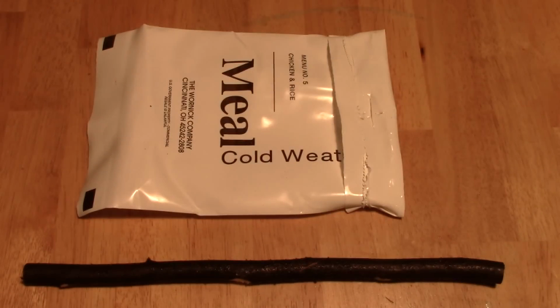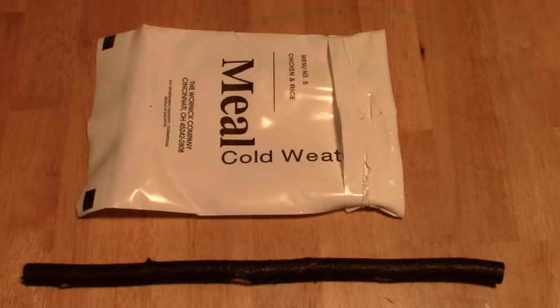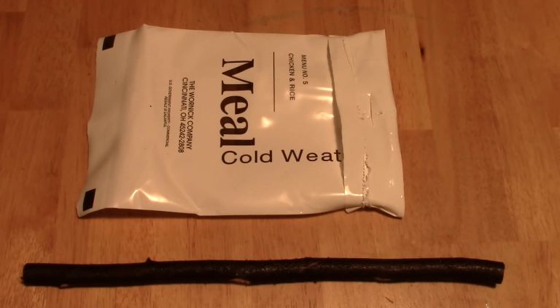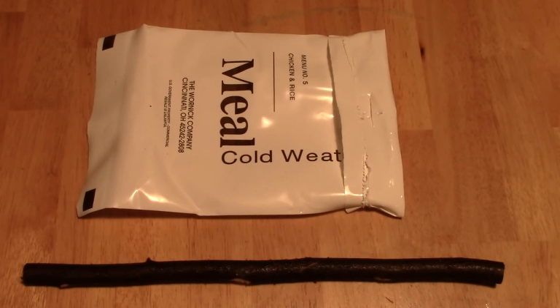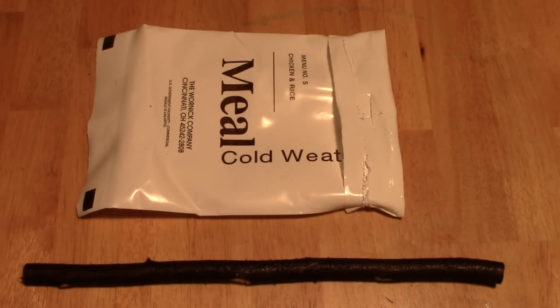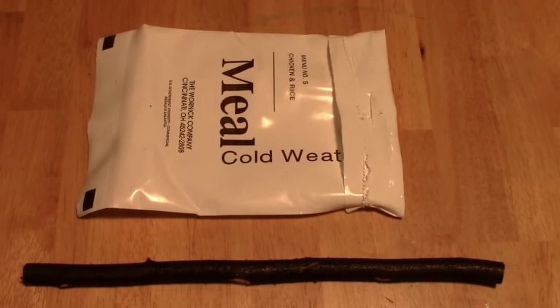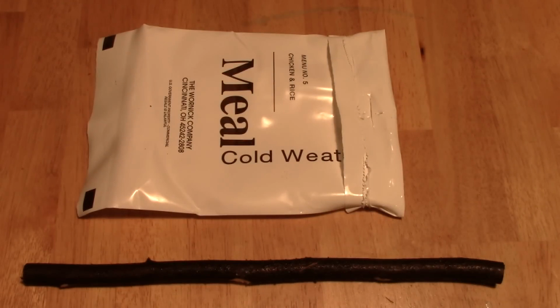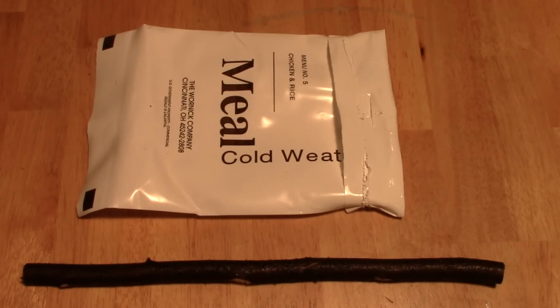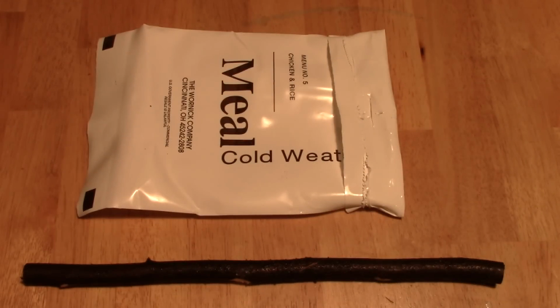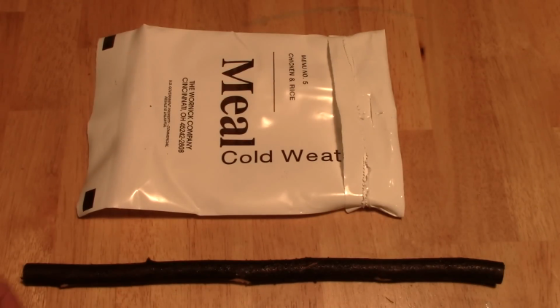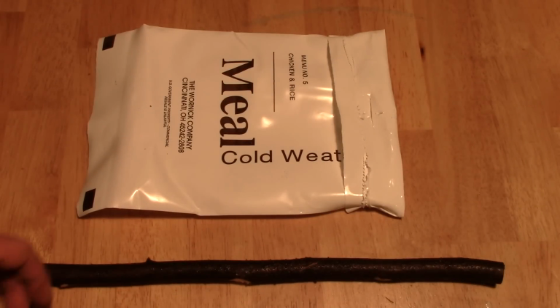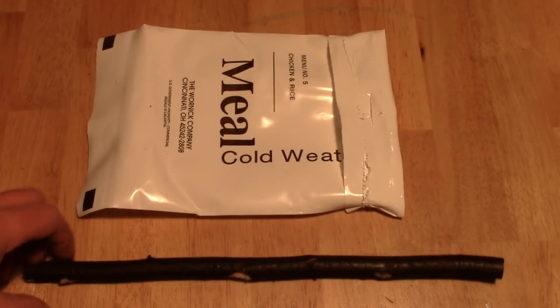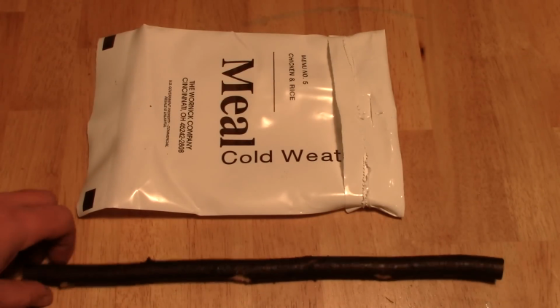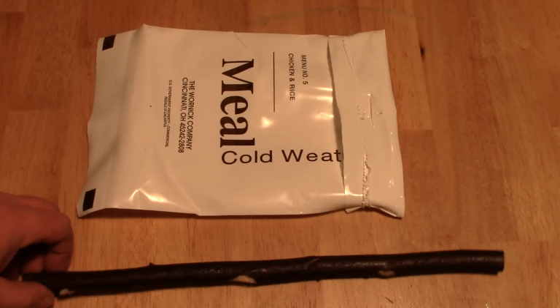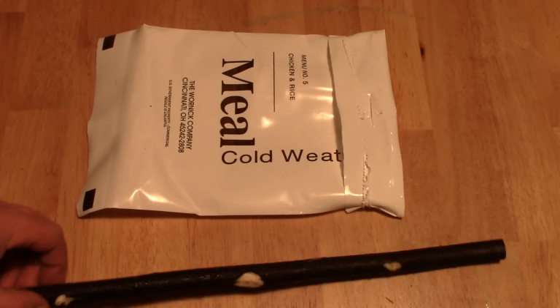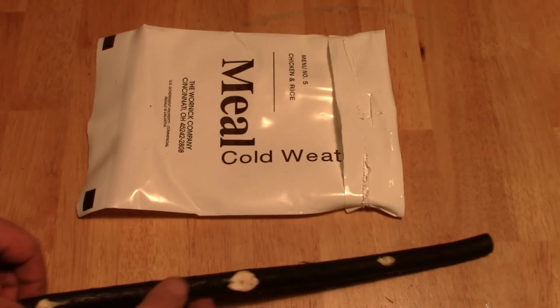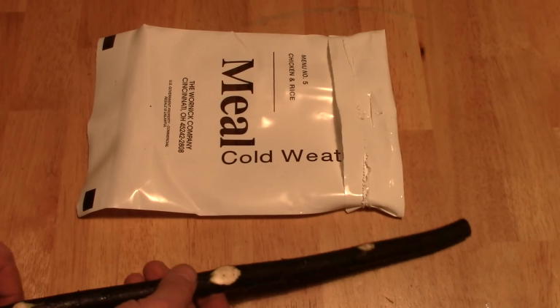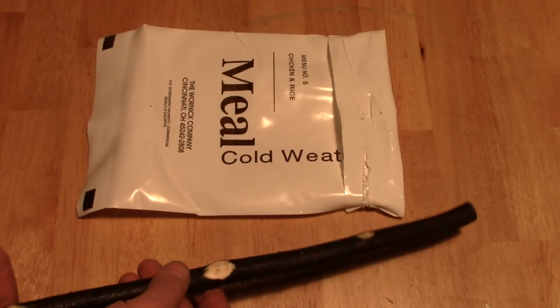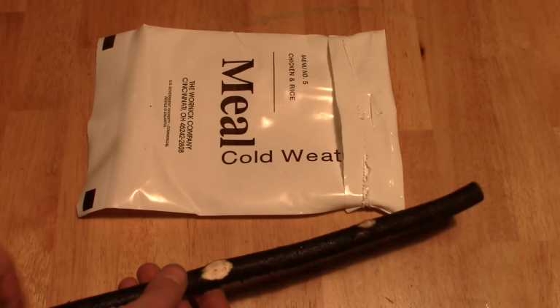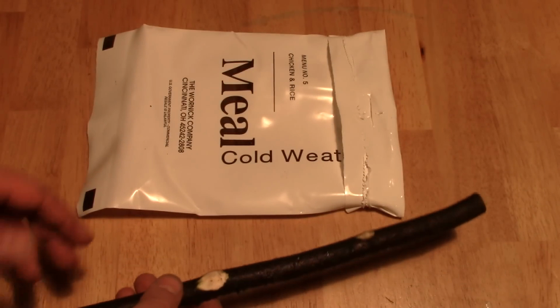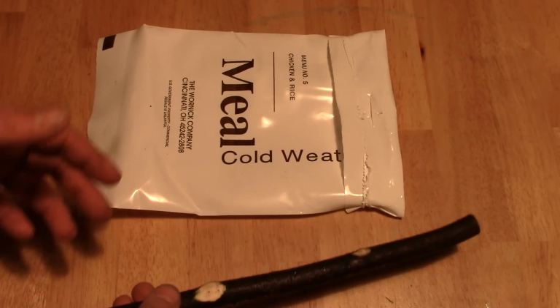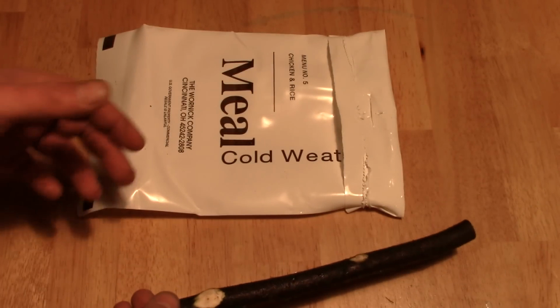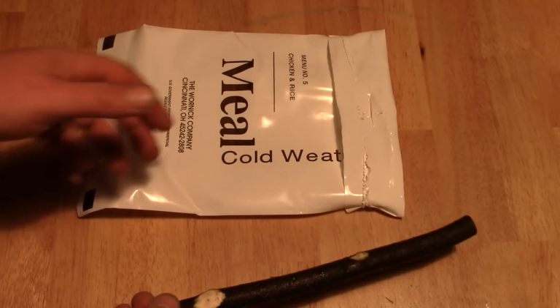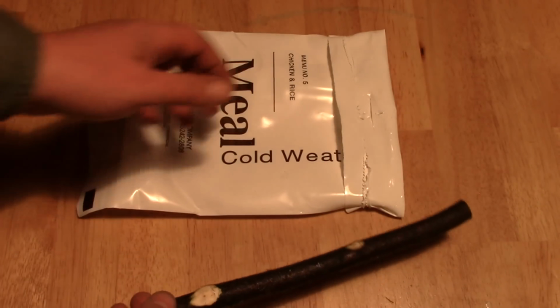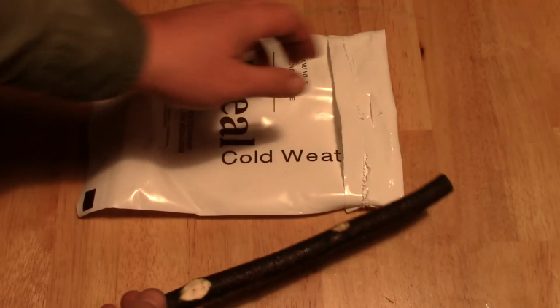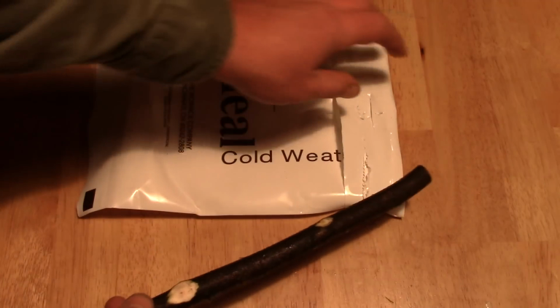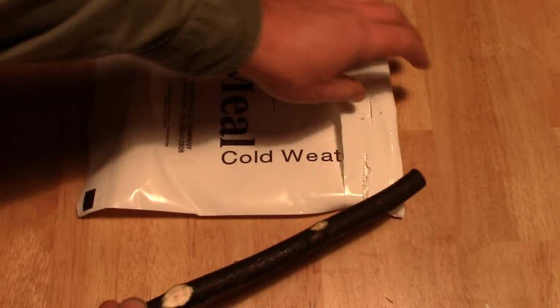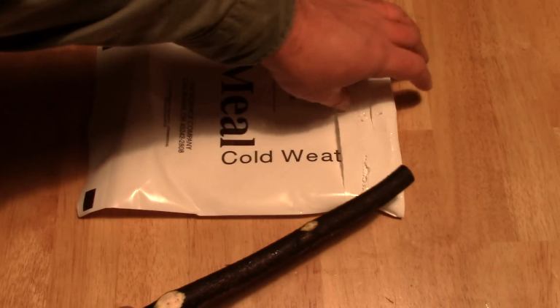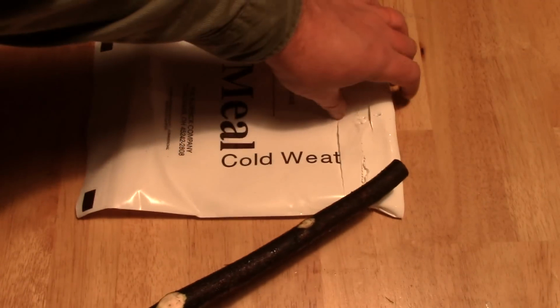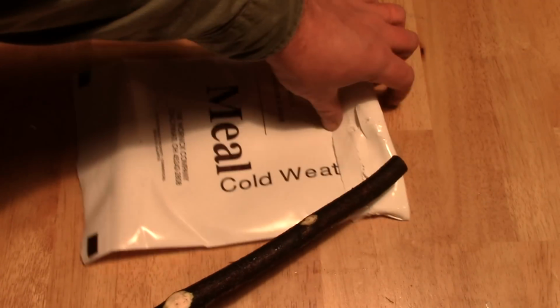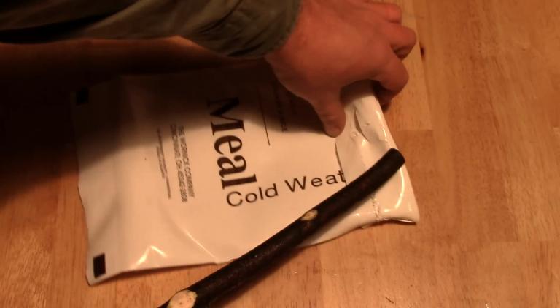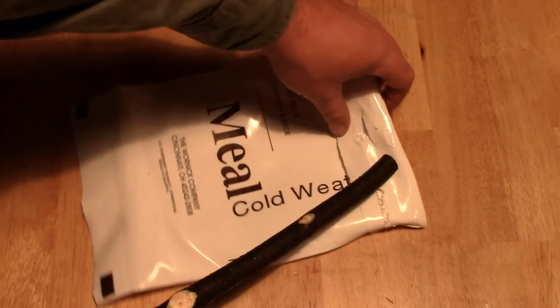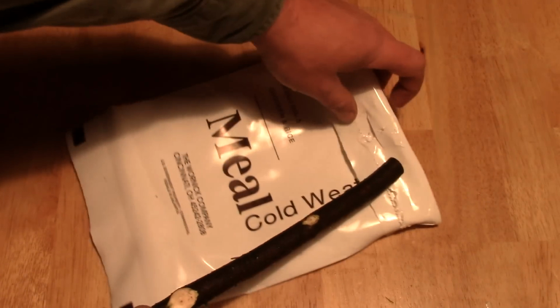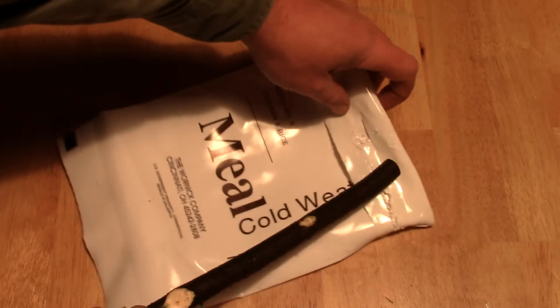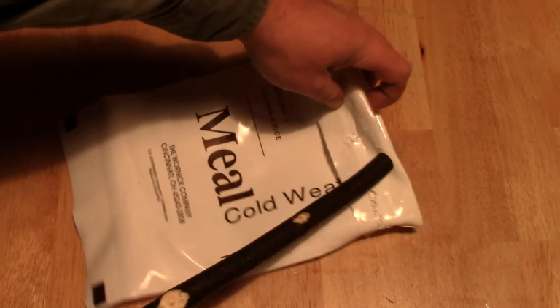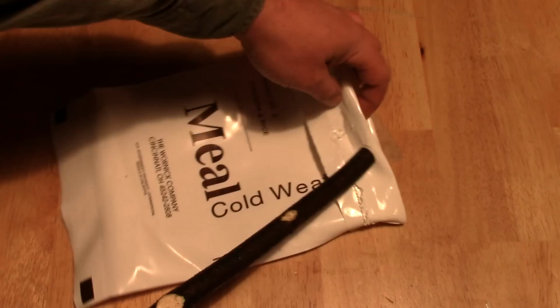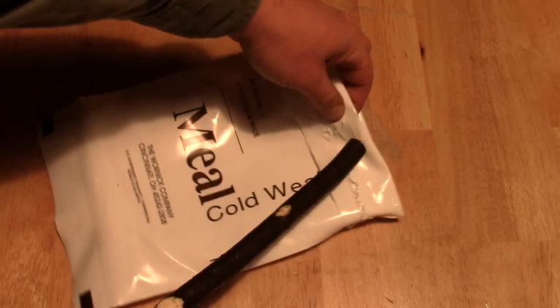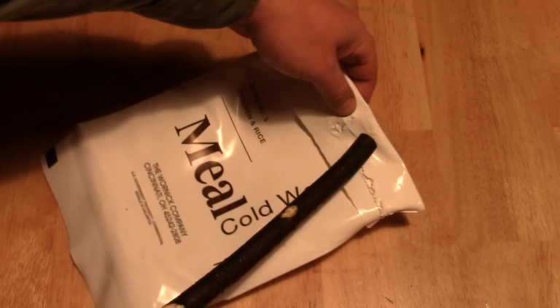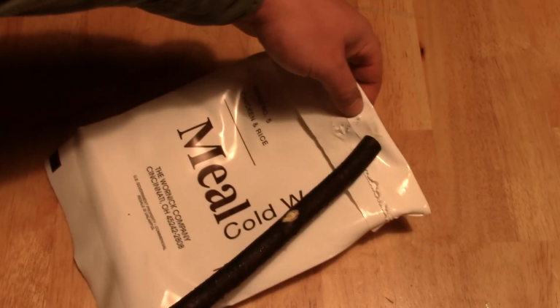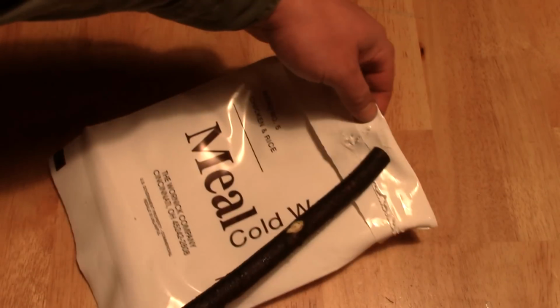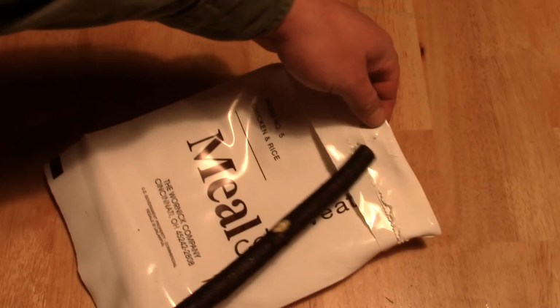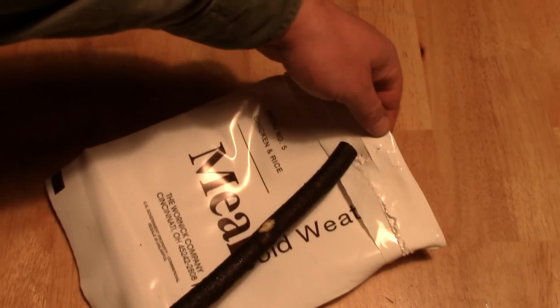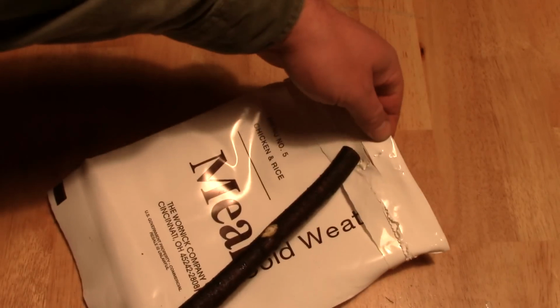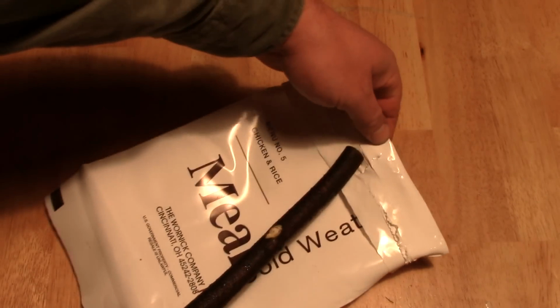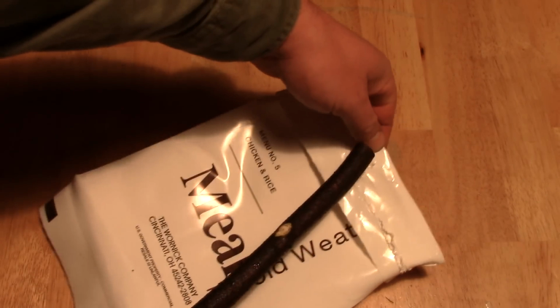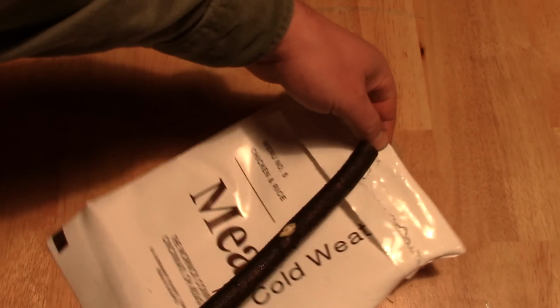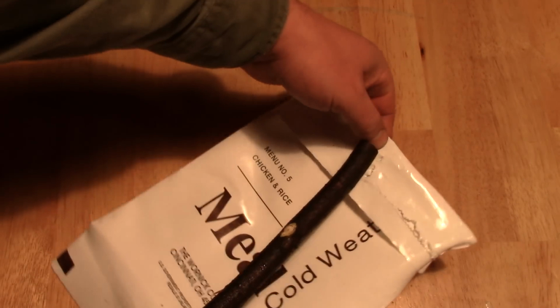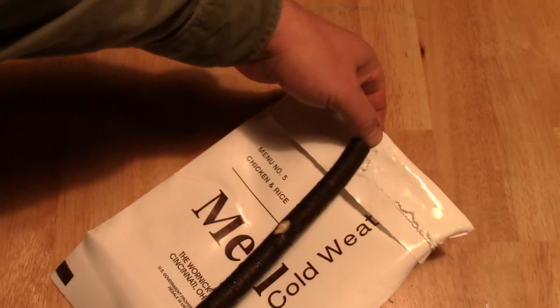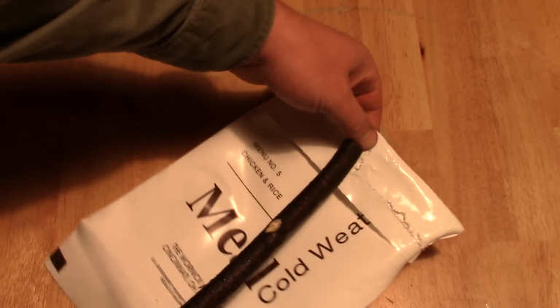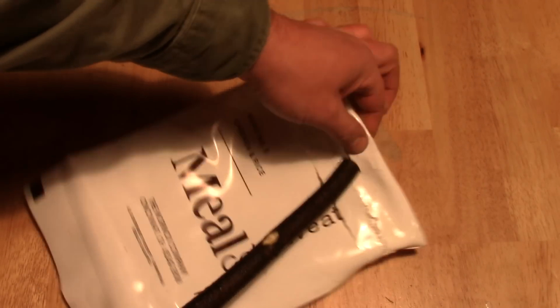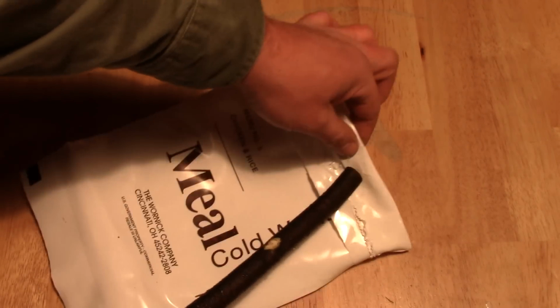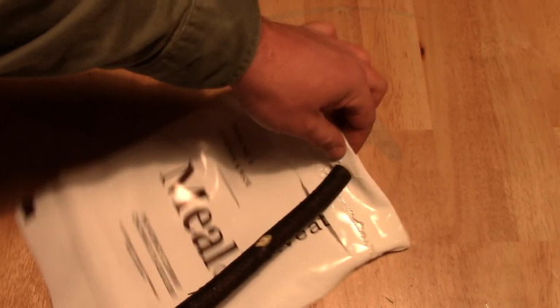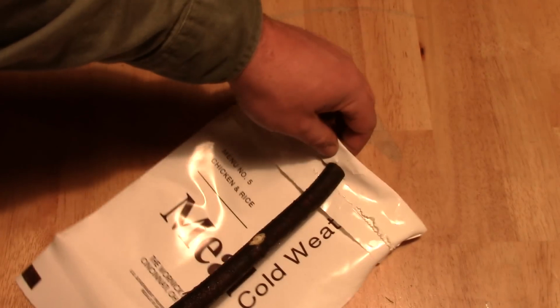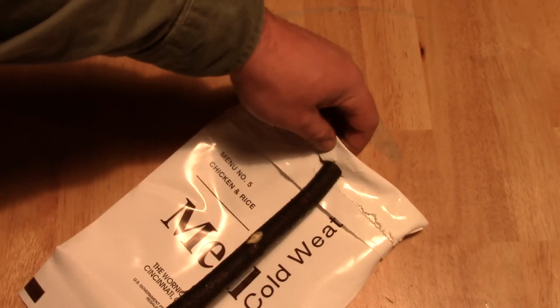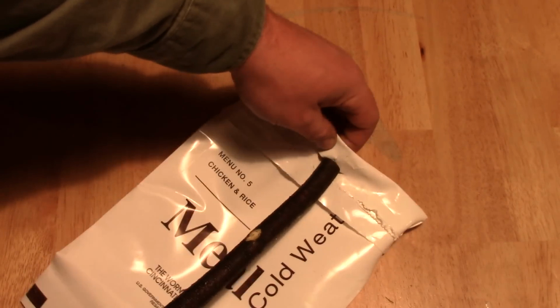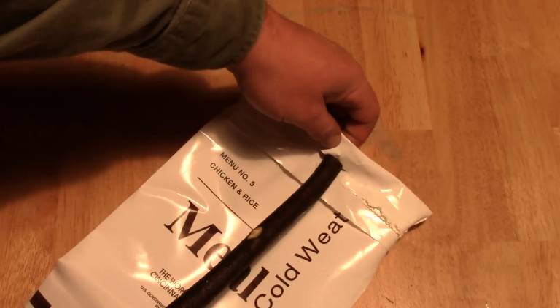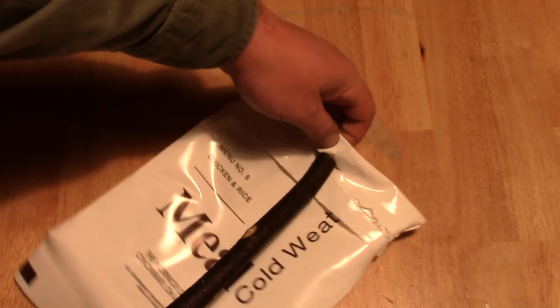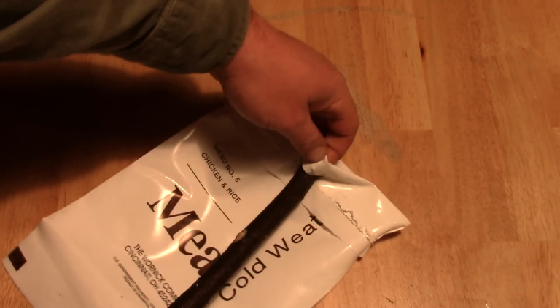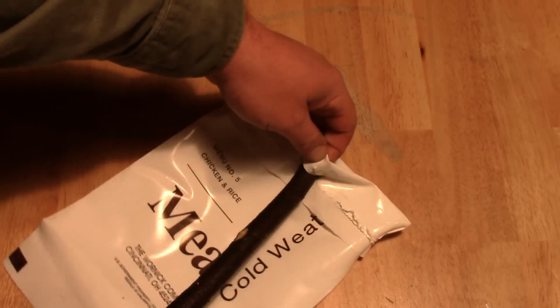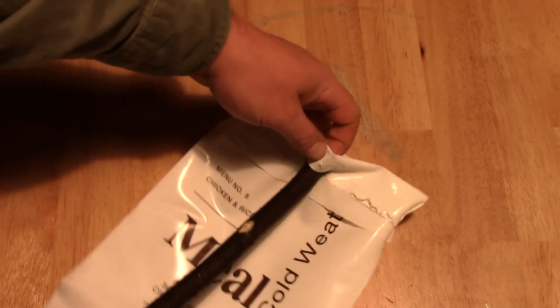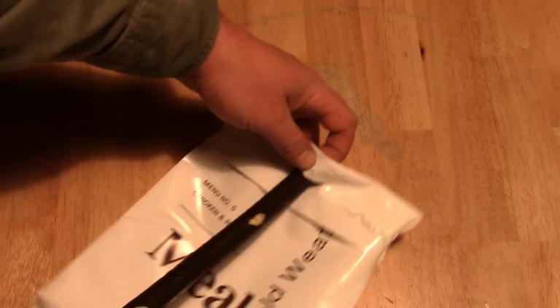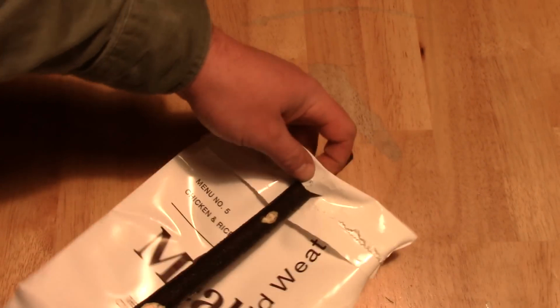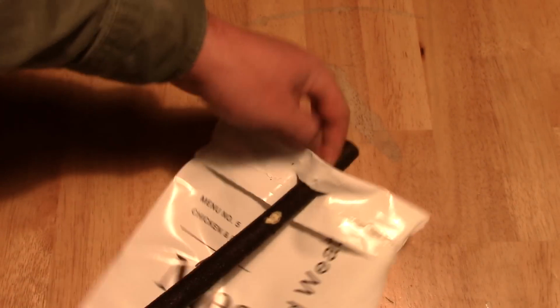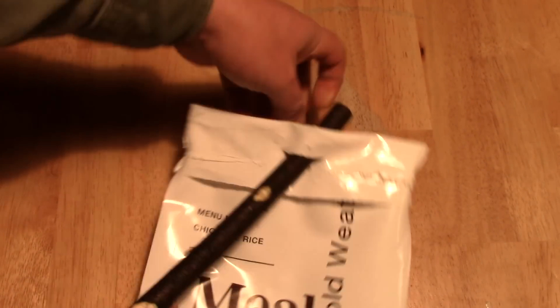Now go ahead and find a stick, preferably the size of the slice, and go ahead and shove it through.